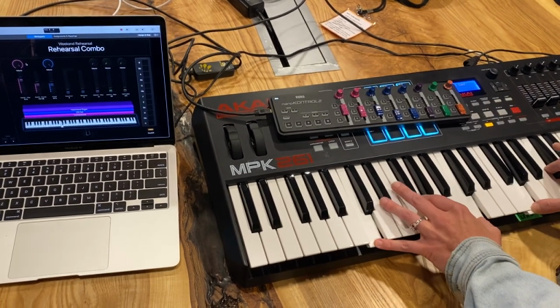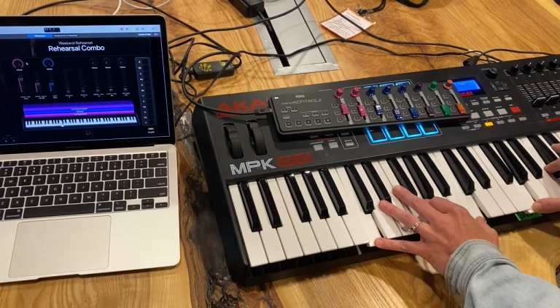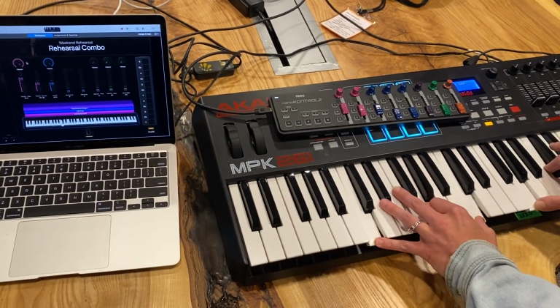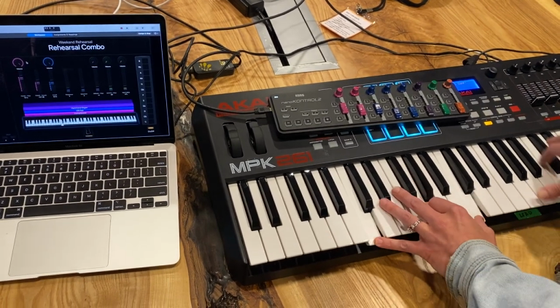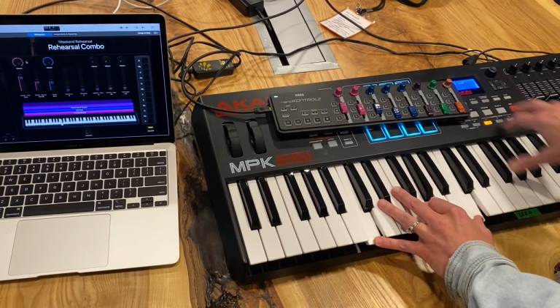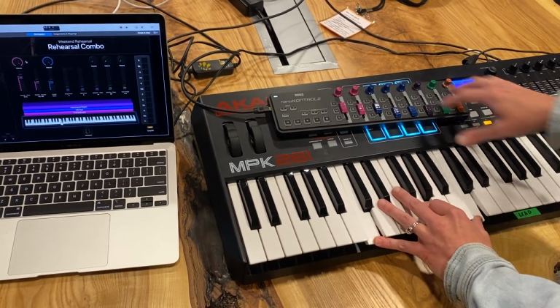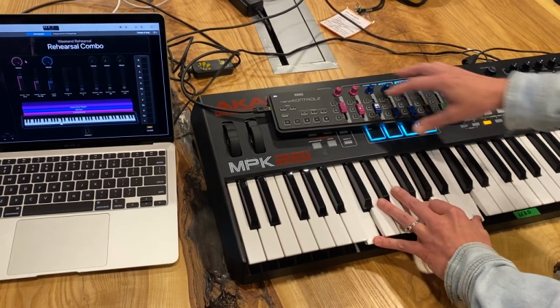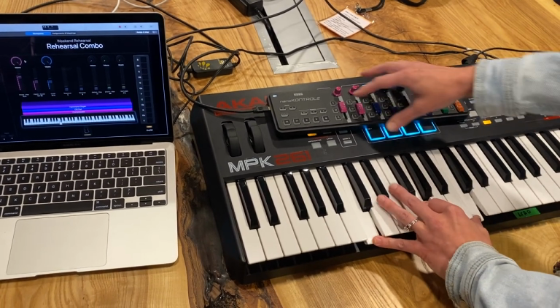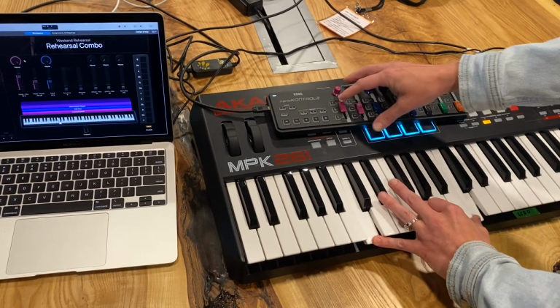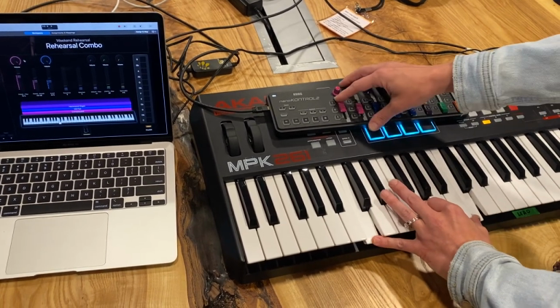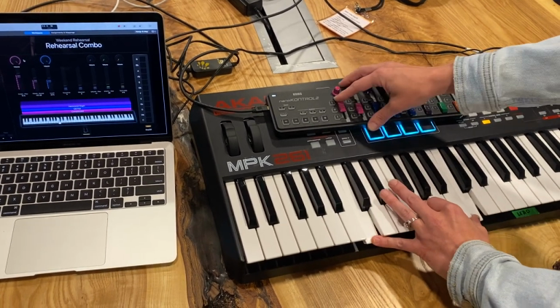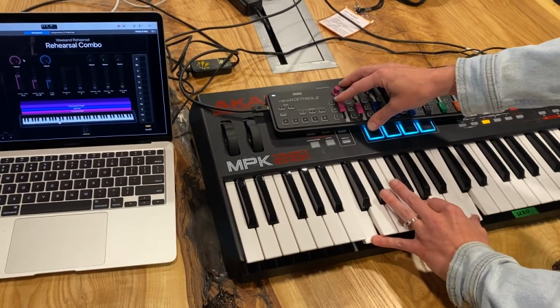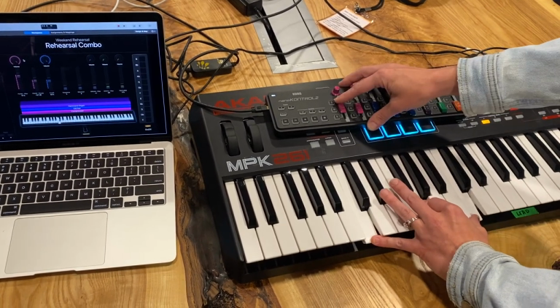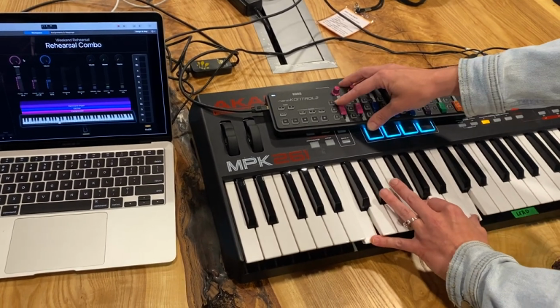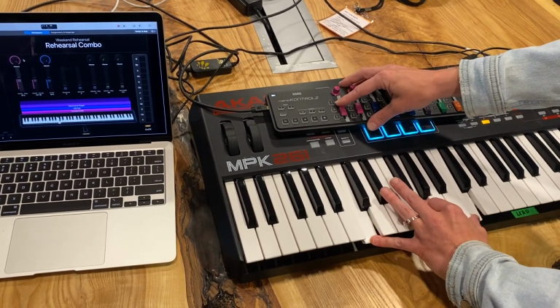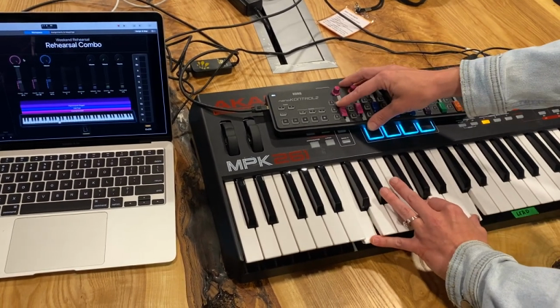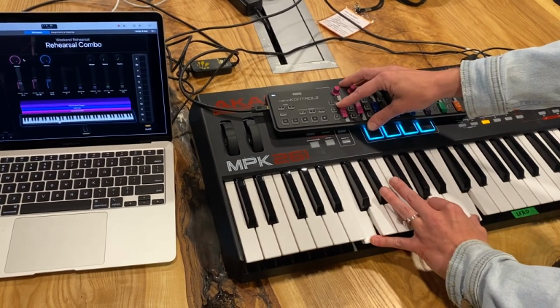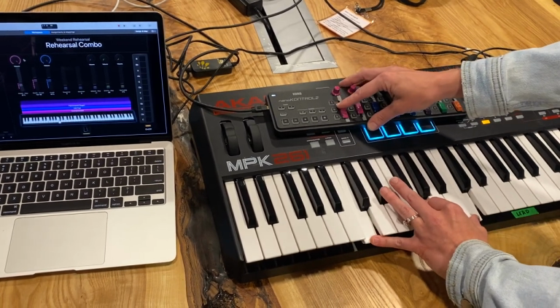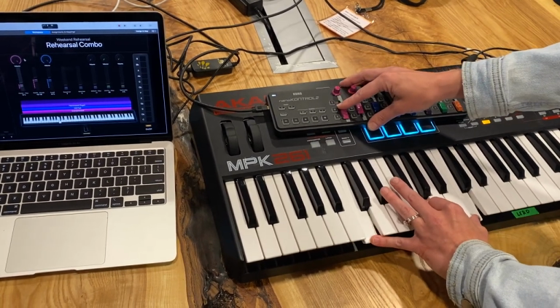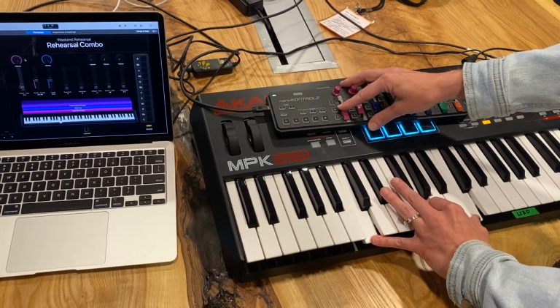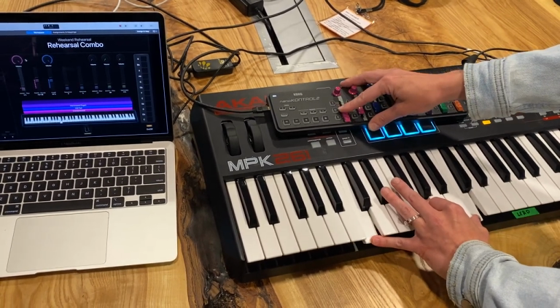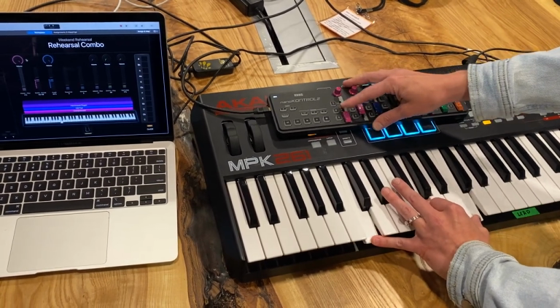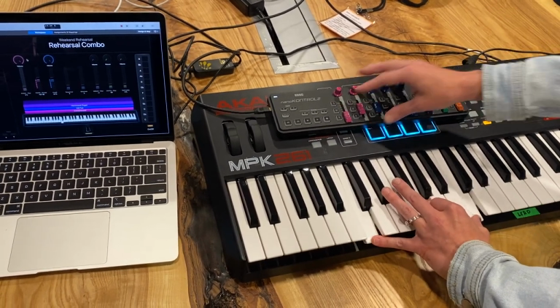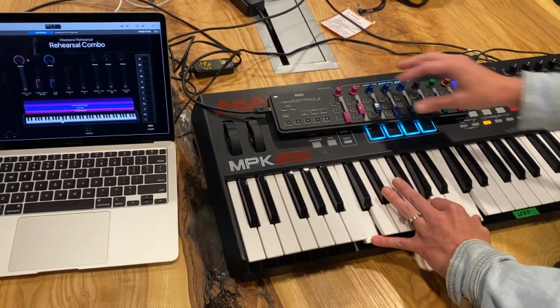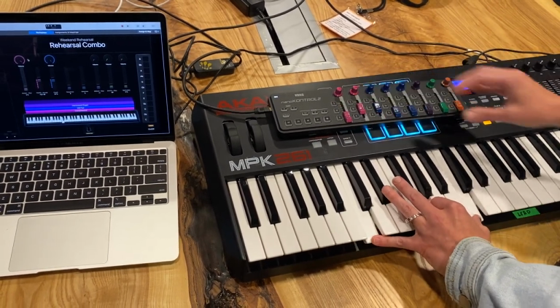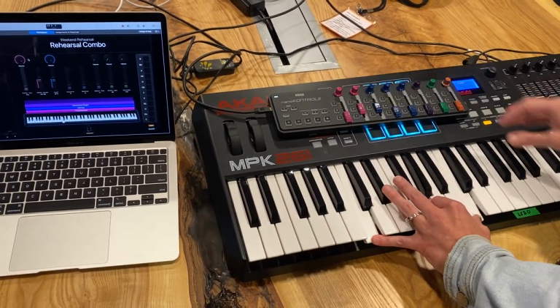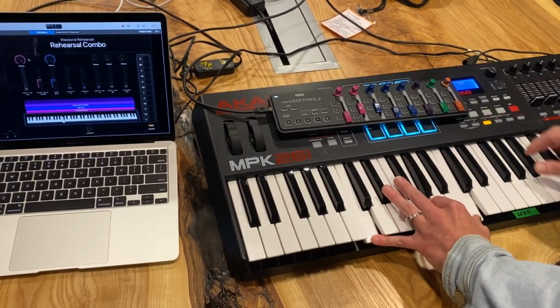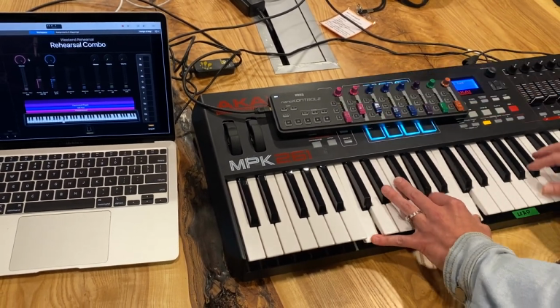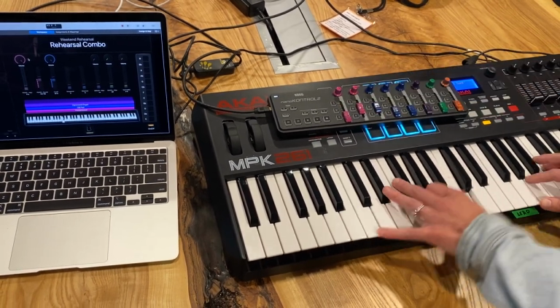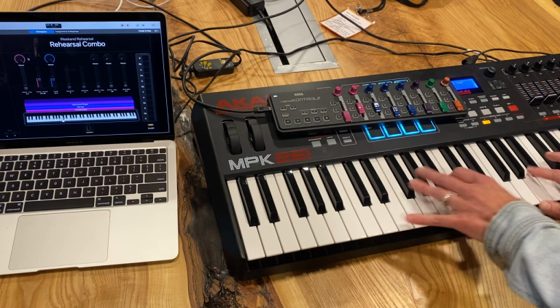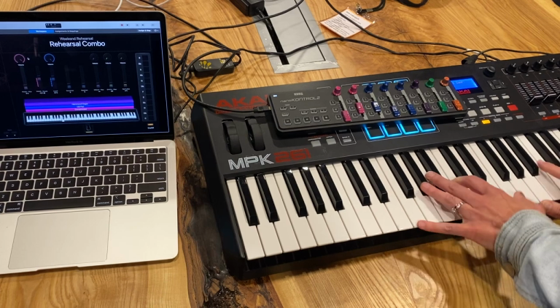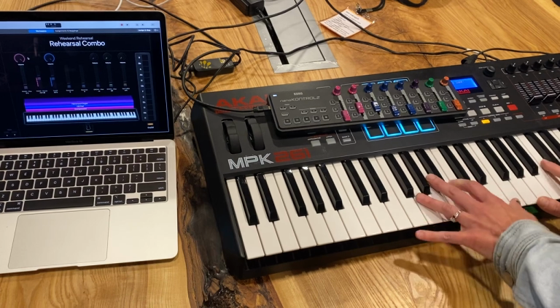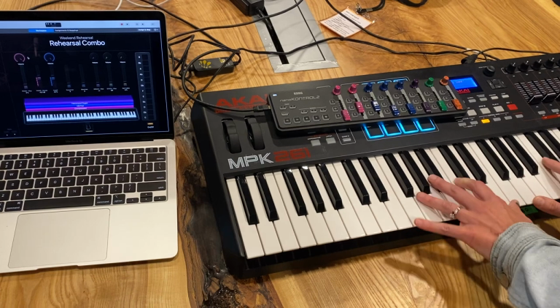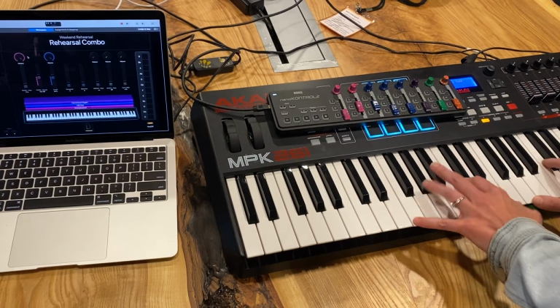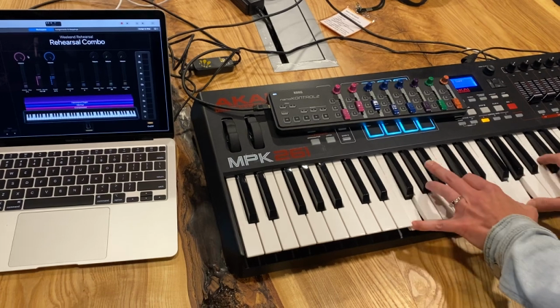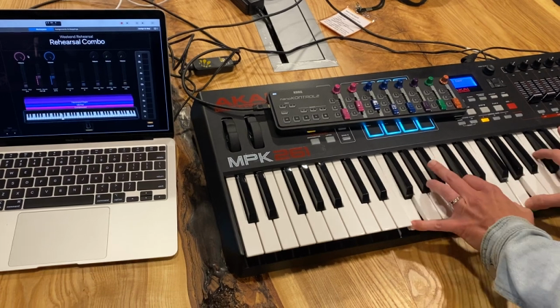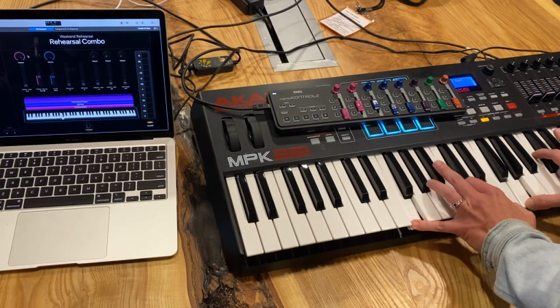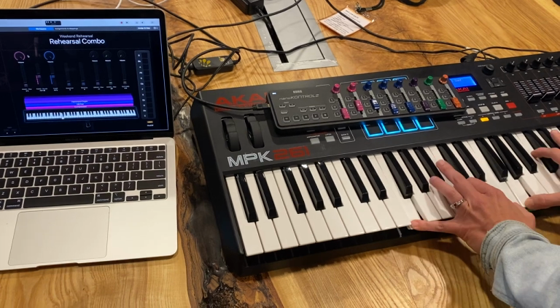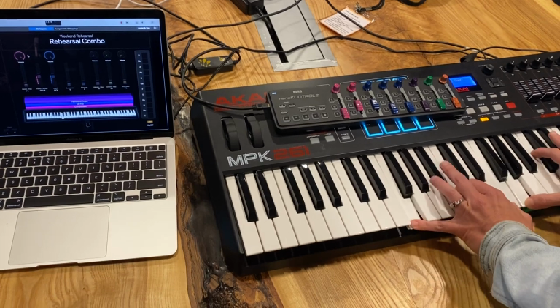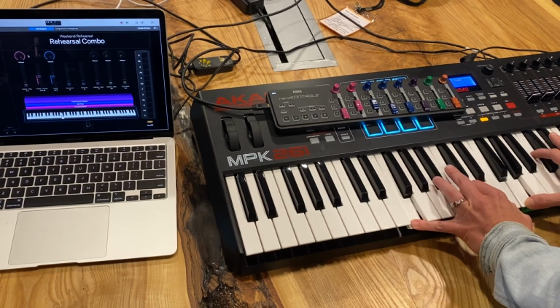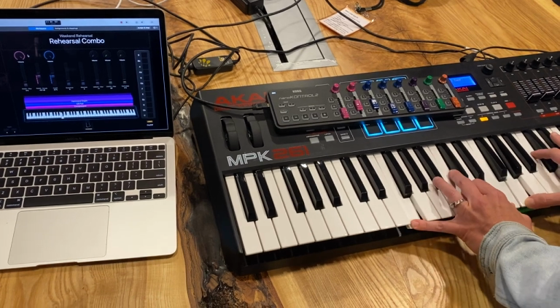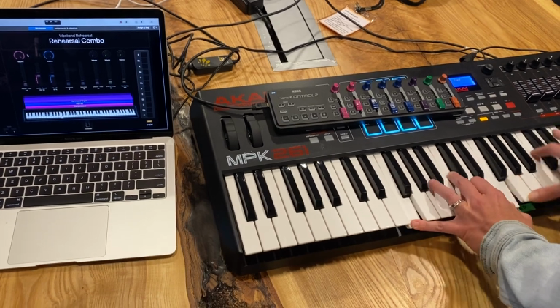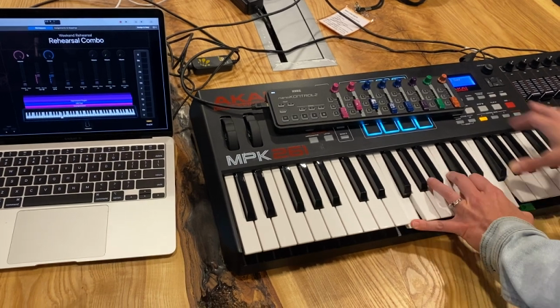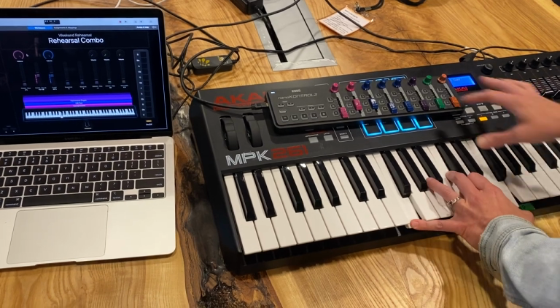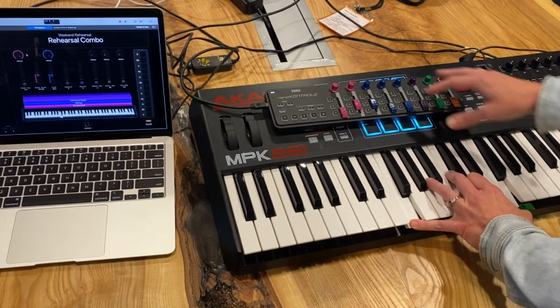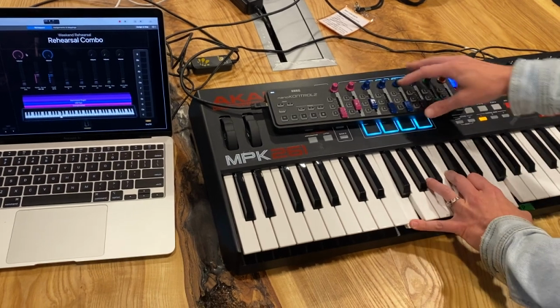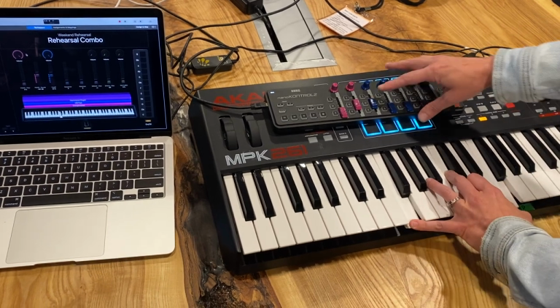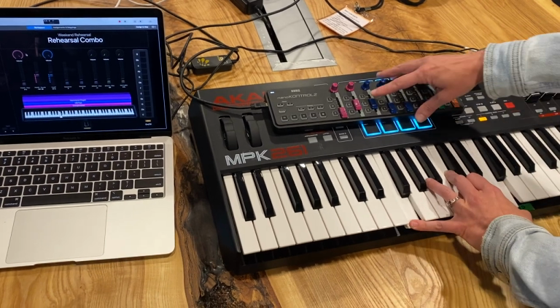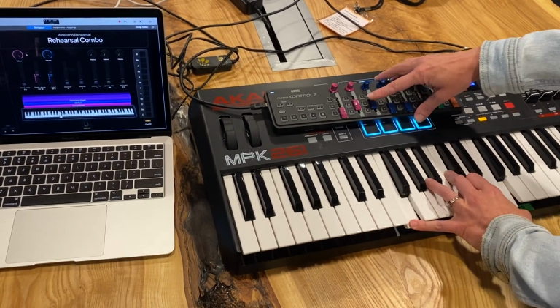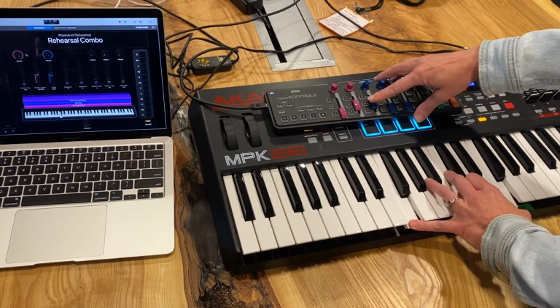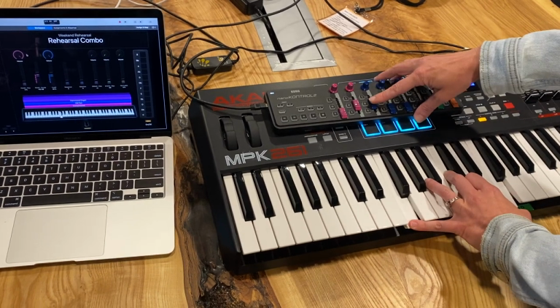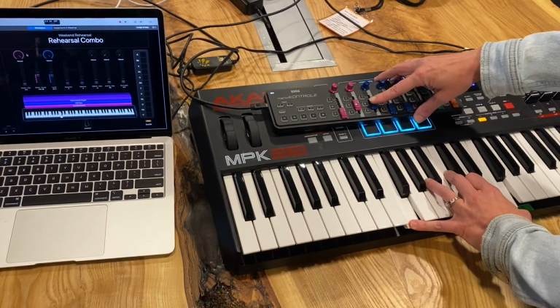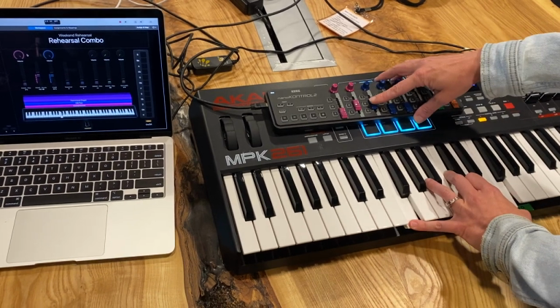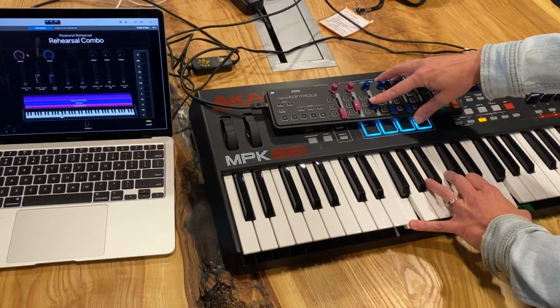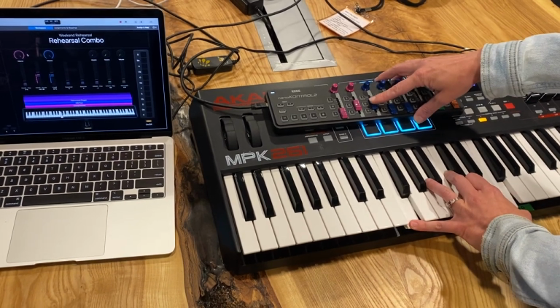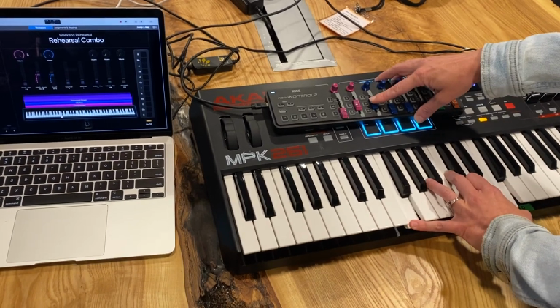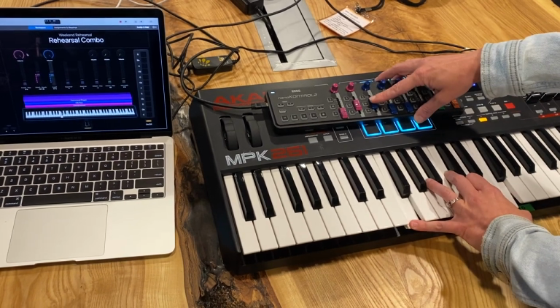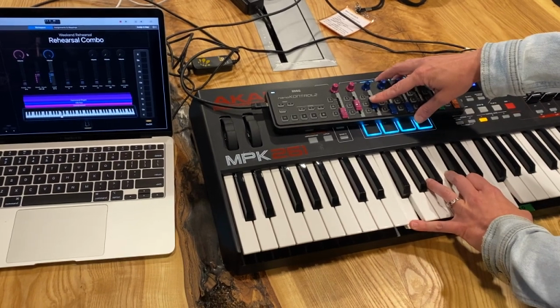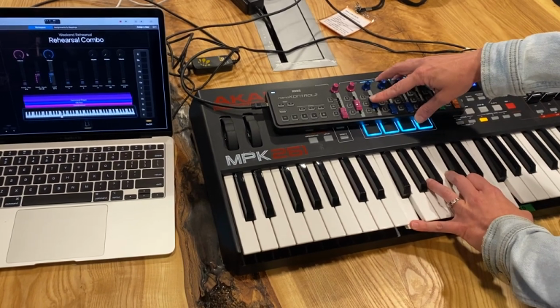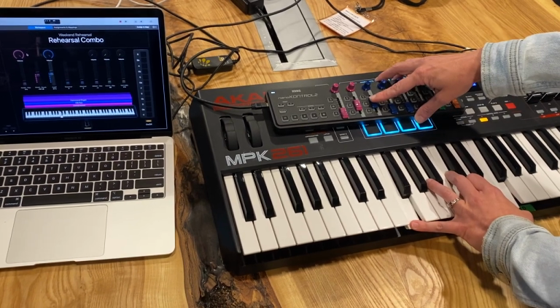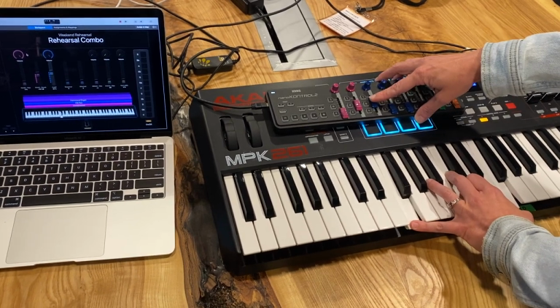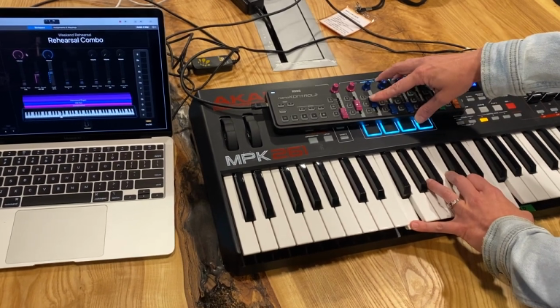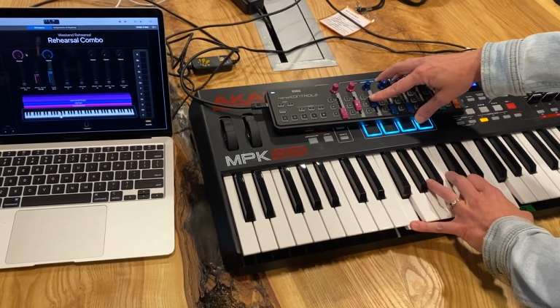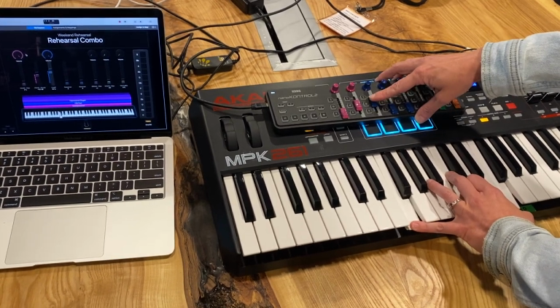I'm going to pull piano all the way down so you can just hear the pad. This is filtered down — let me filter it up.